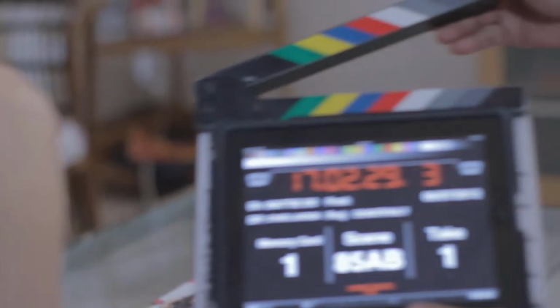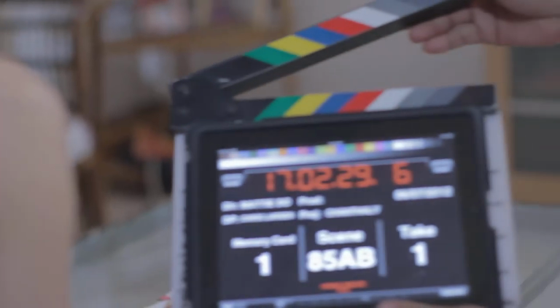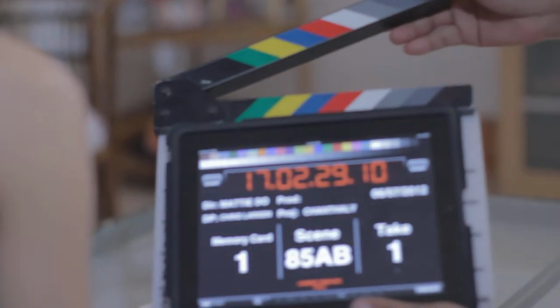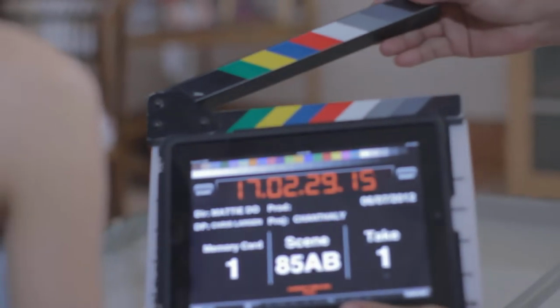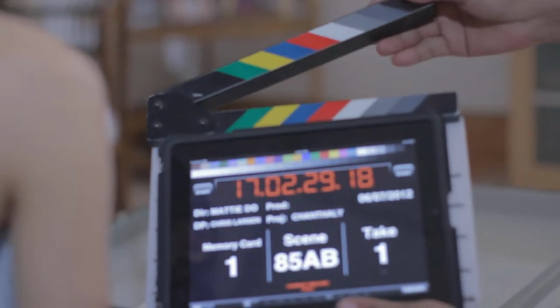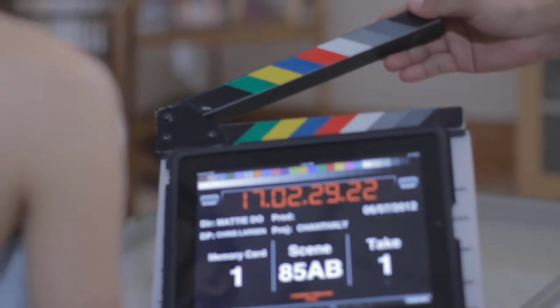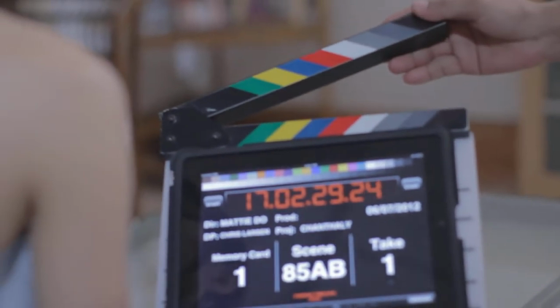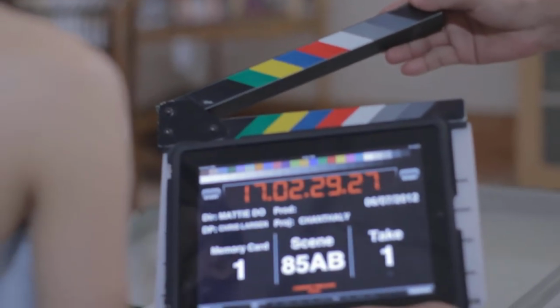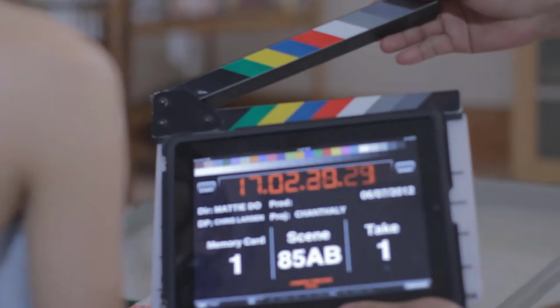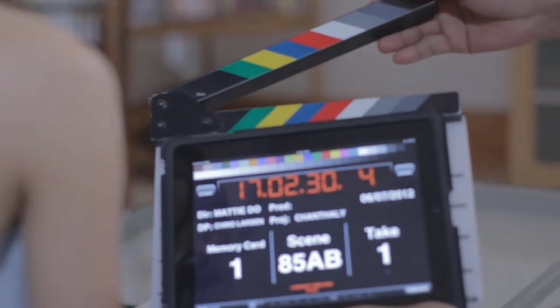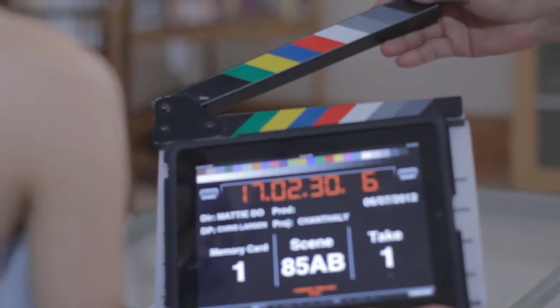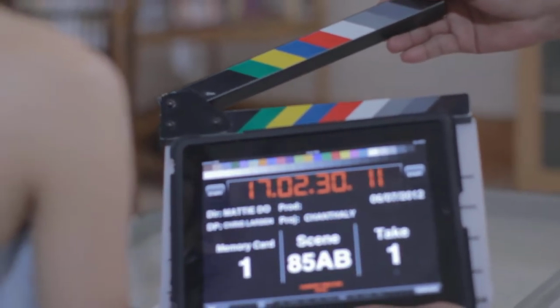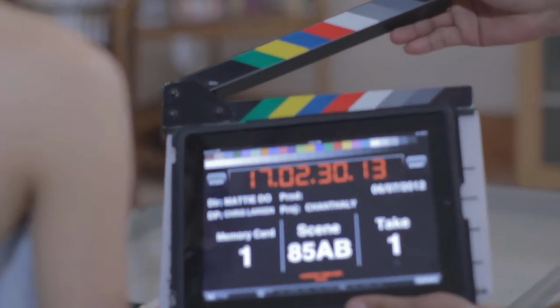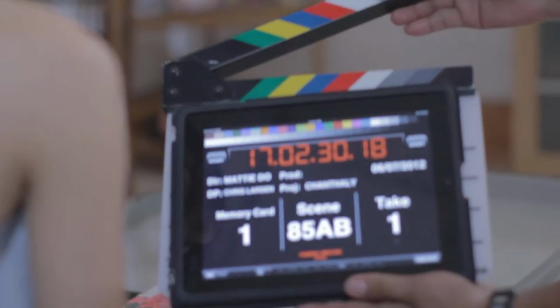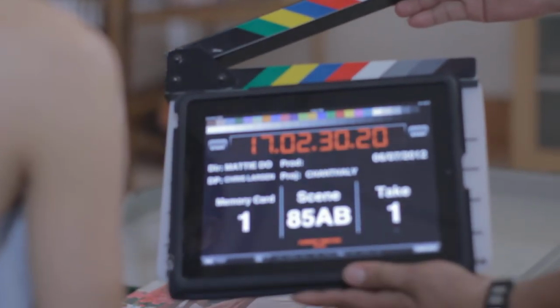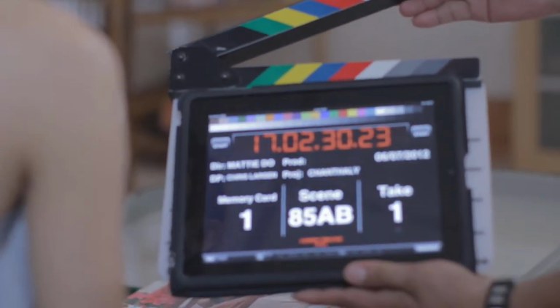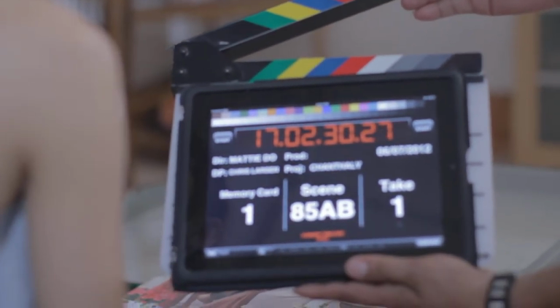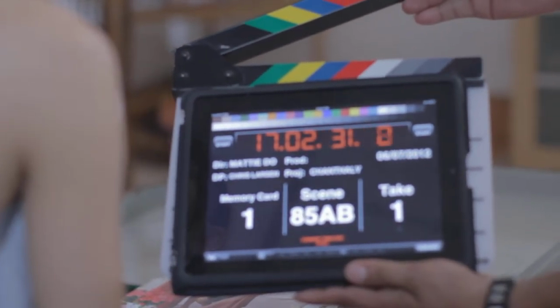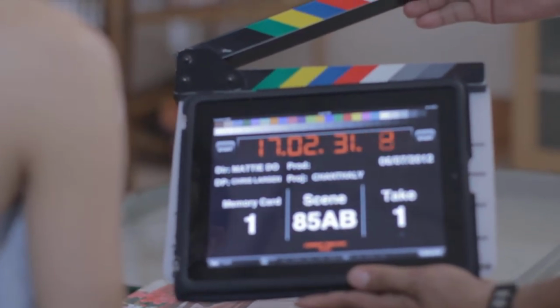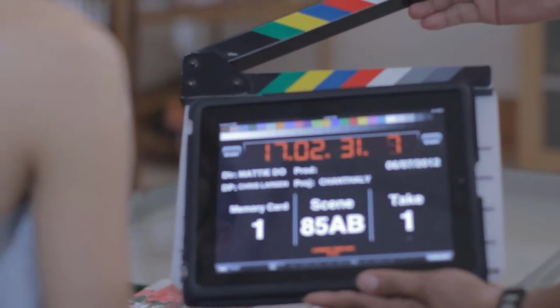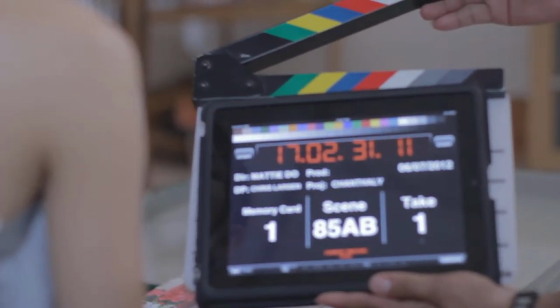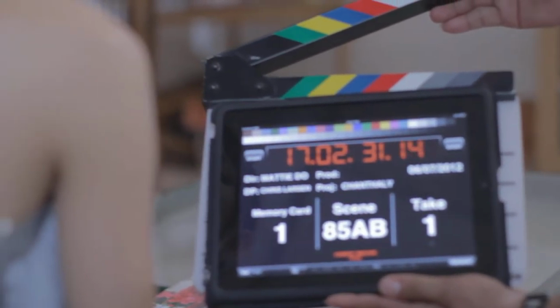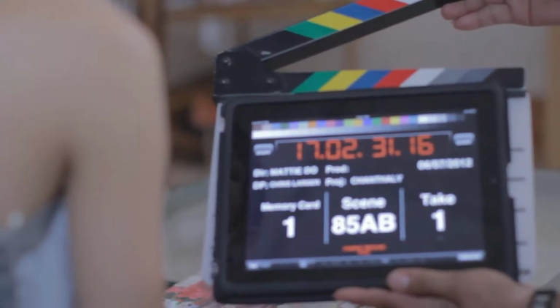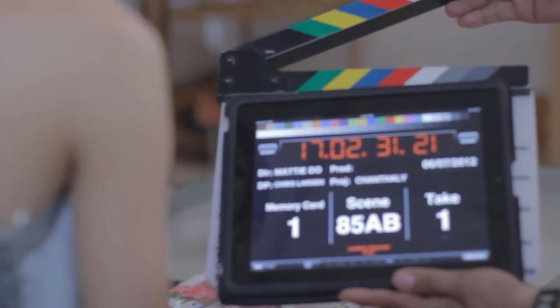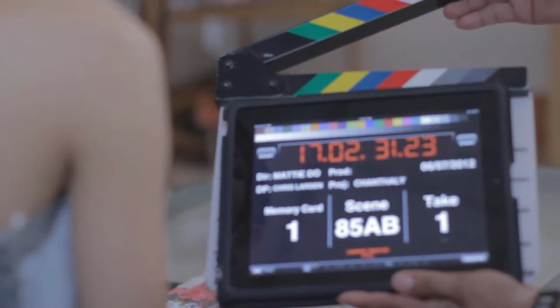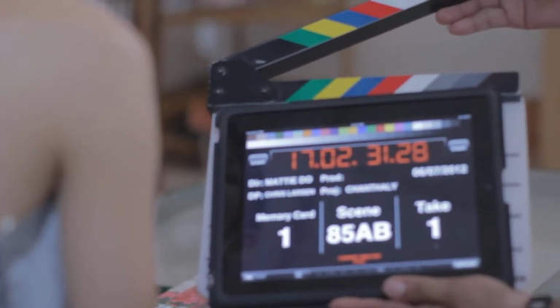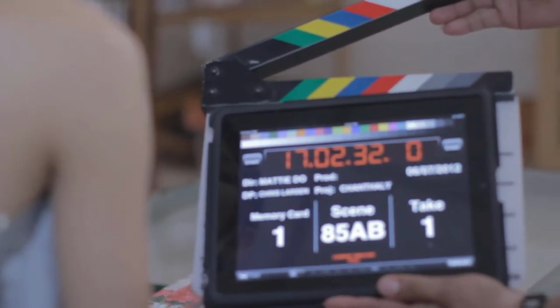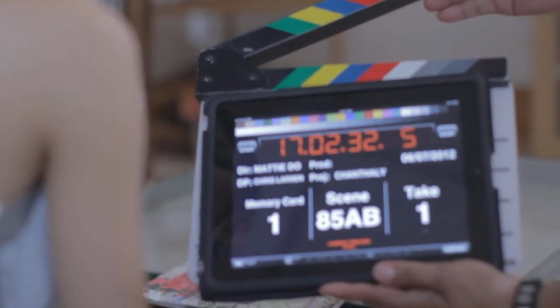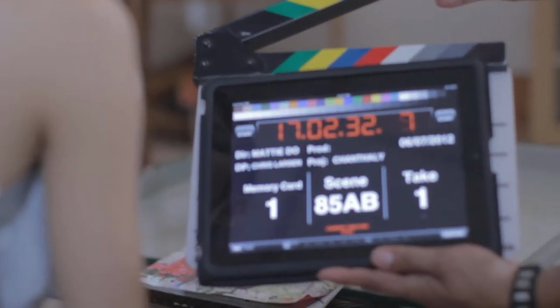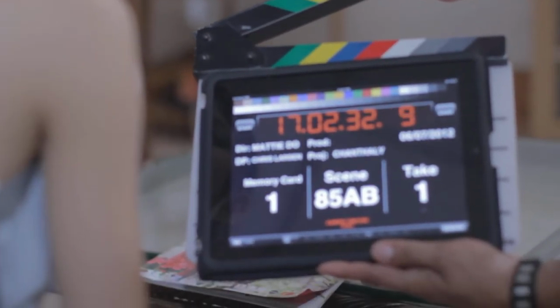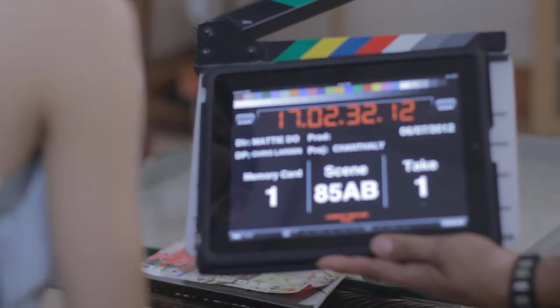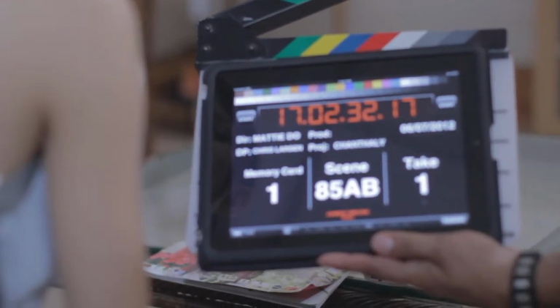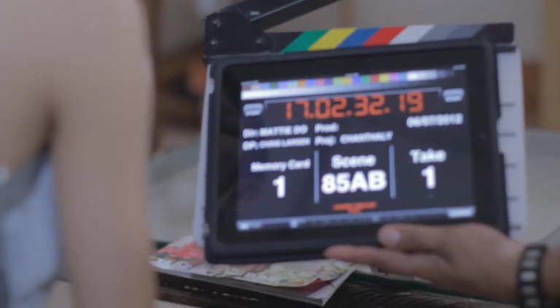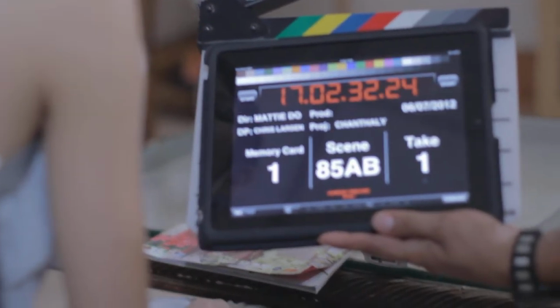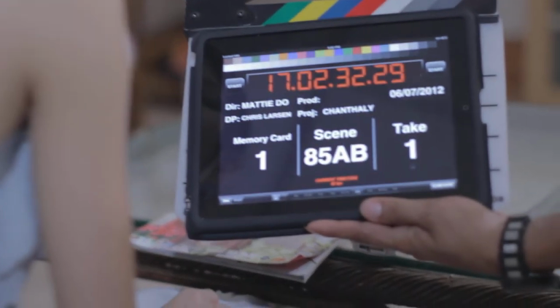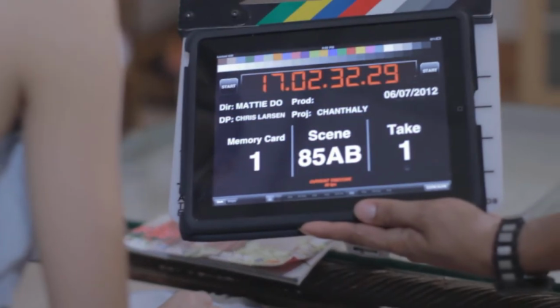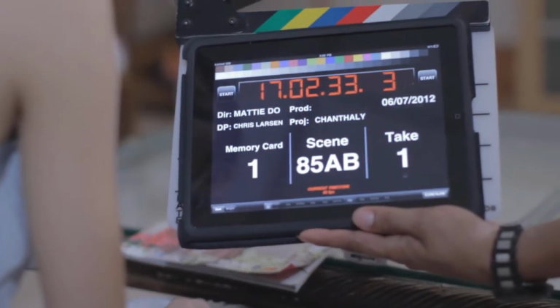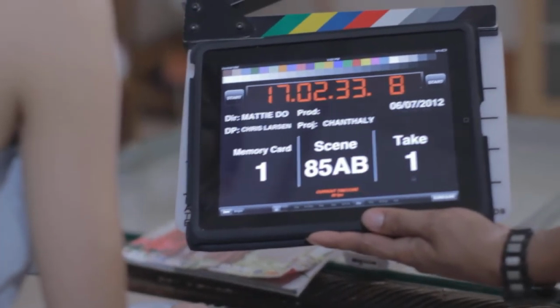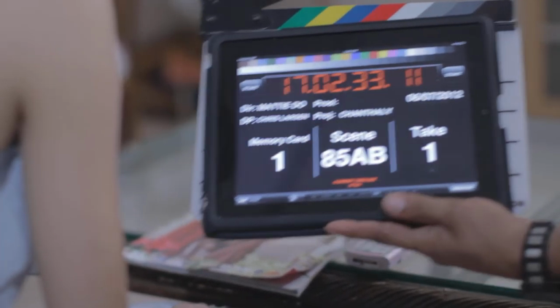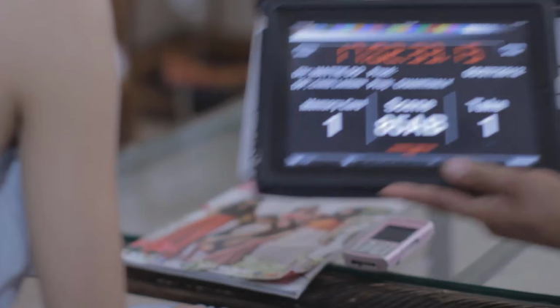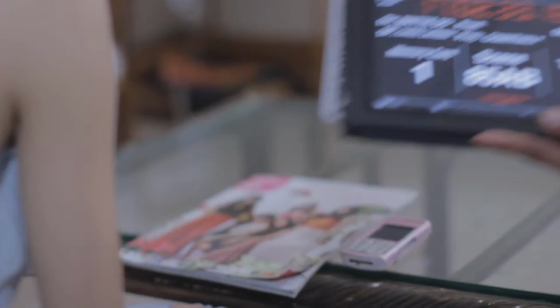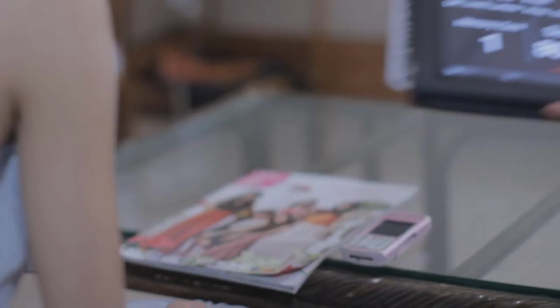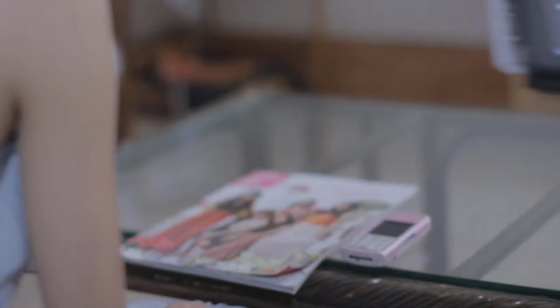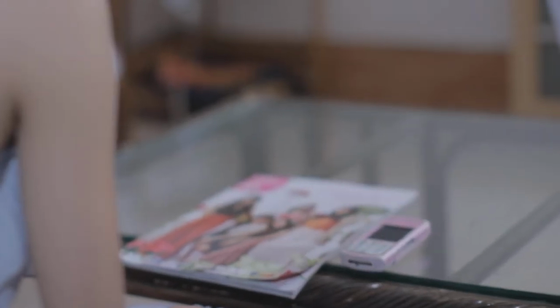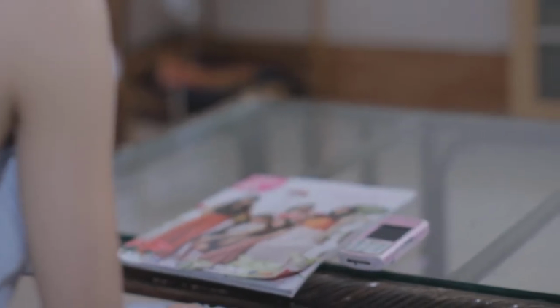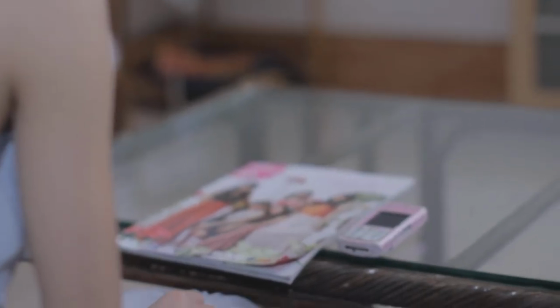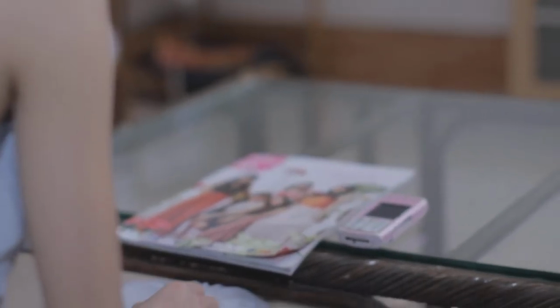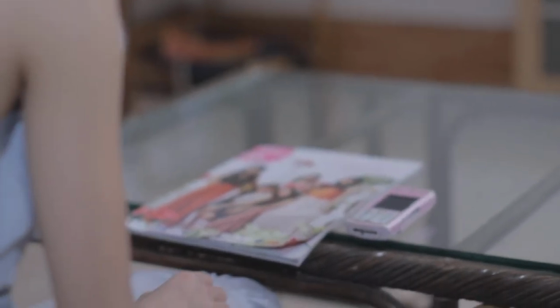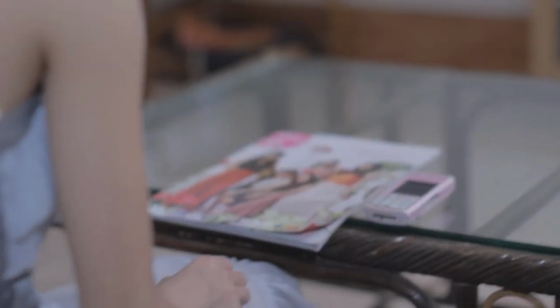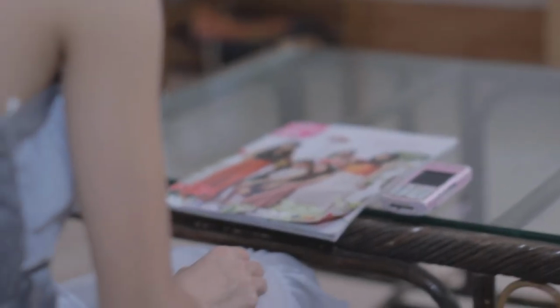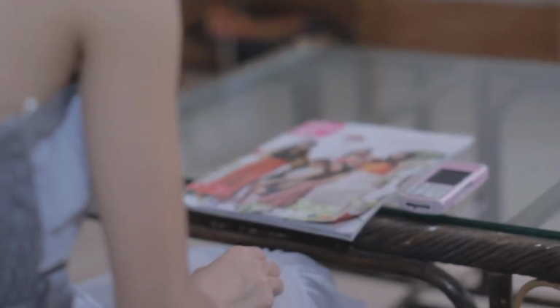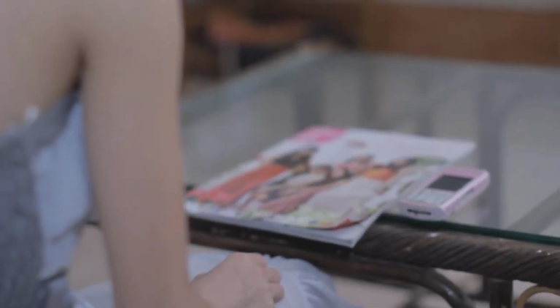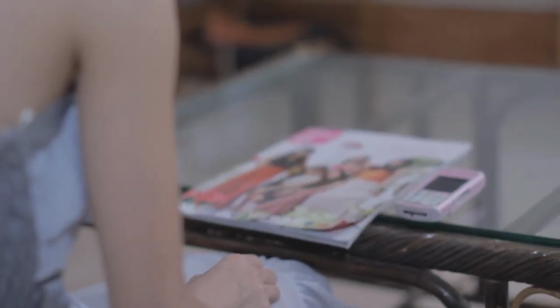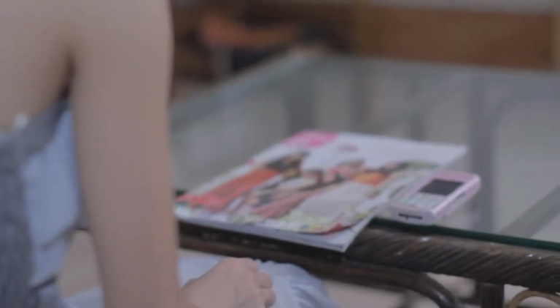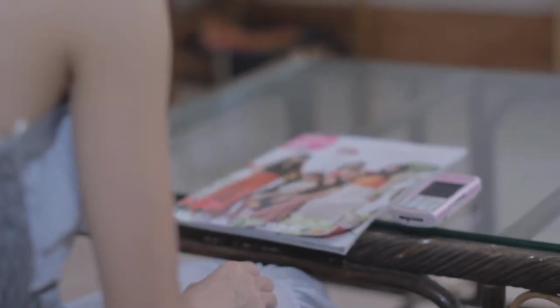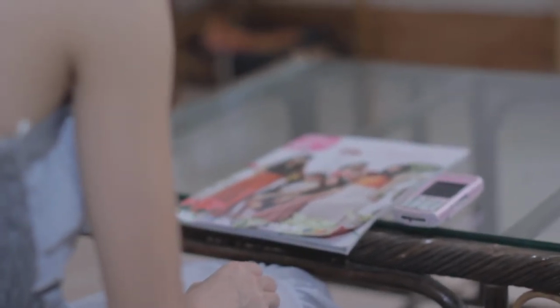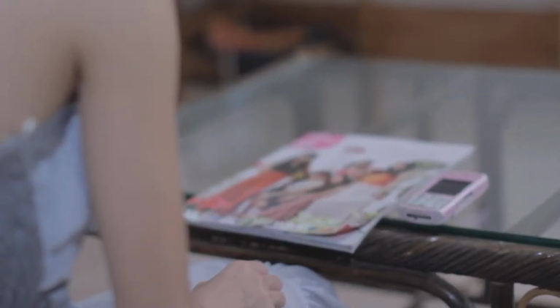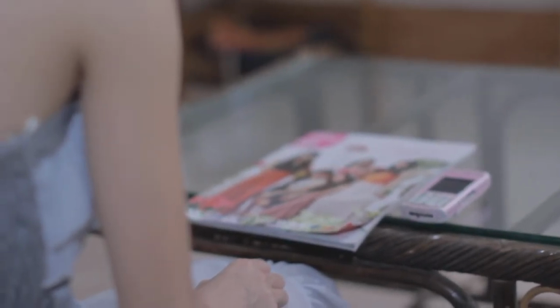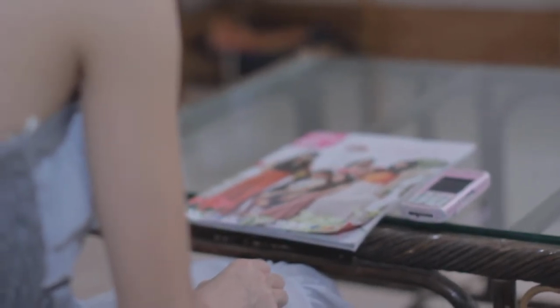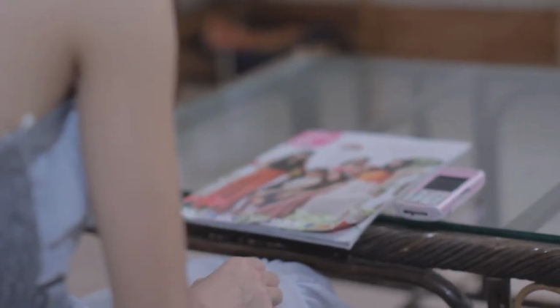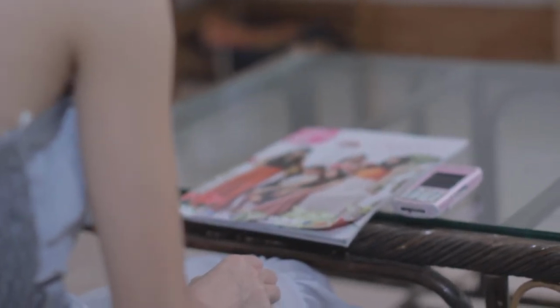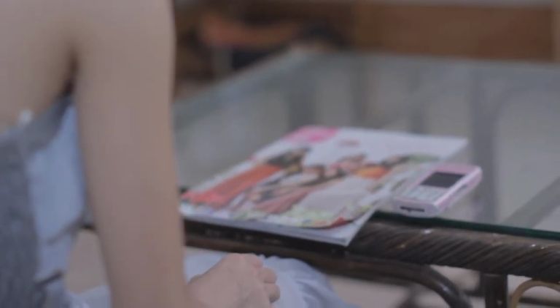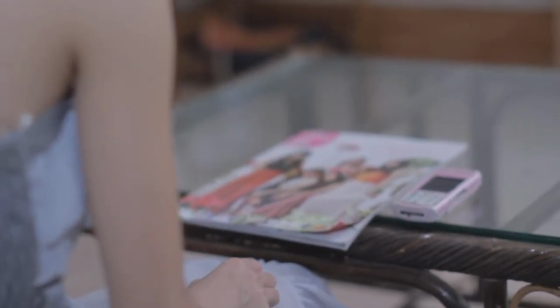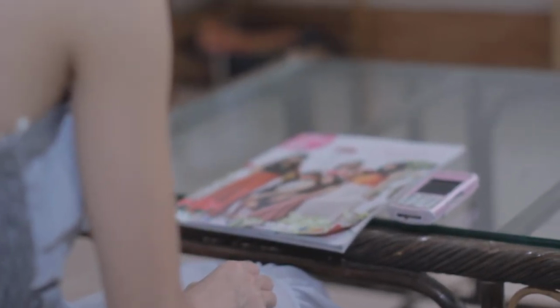Oh, this is 85B, not AB. B is the same. I'll pay you, though. Thank you.